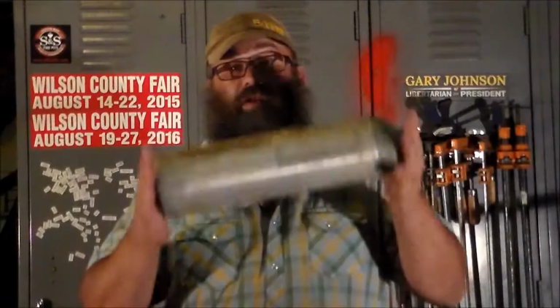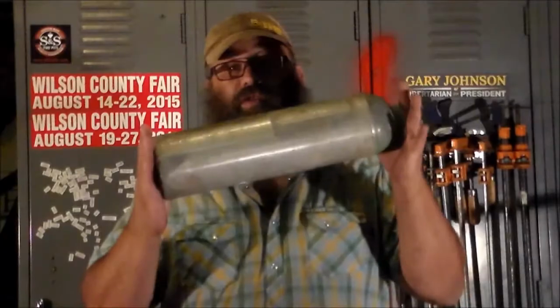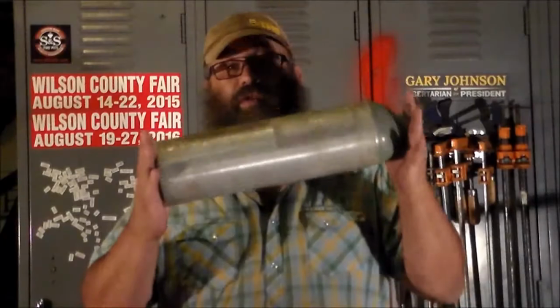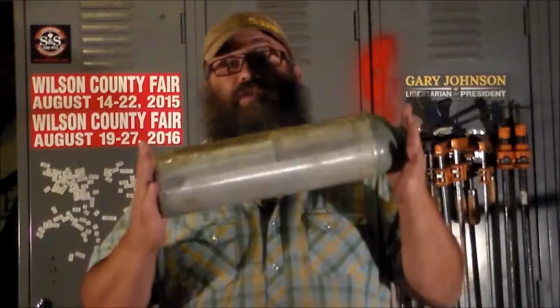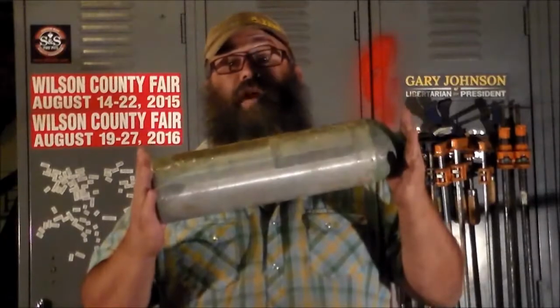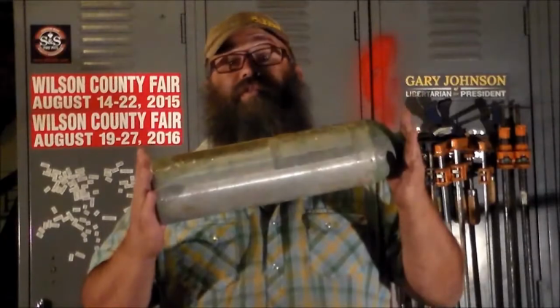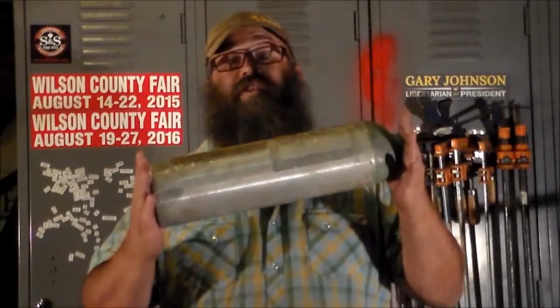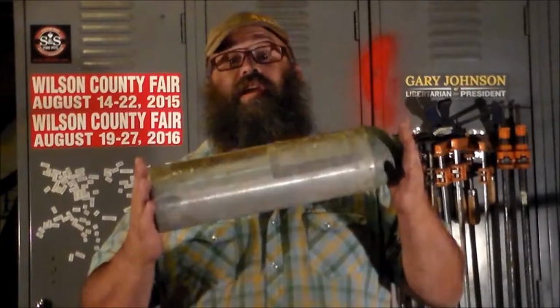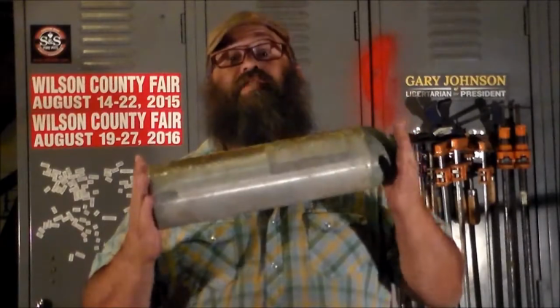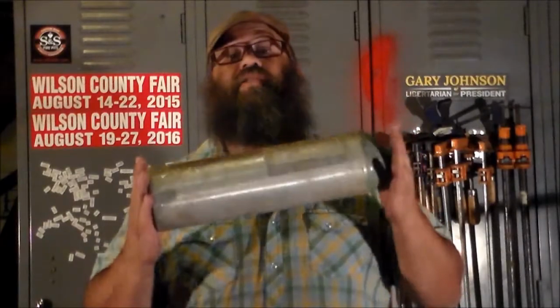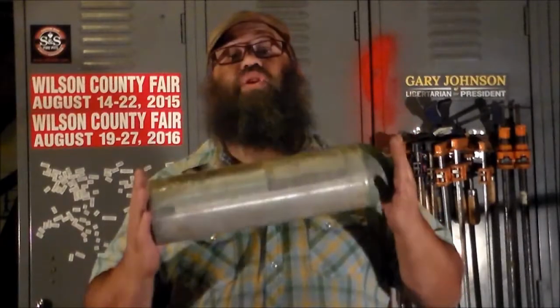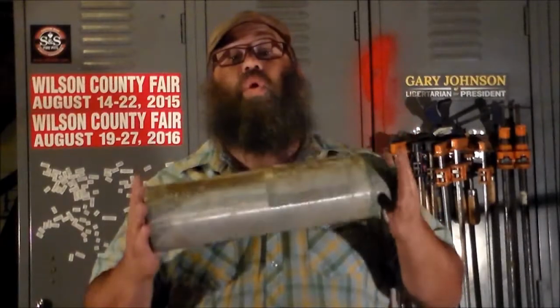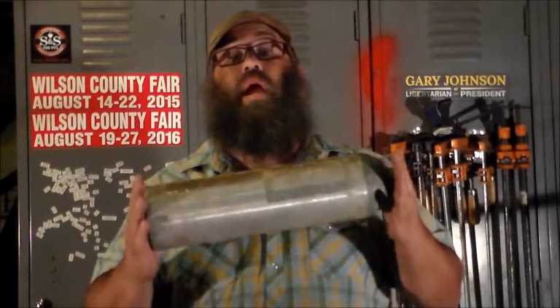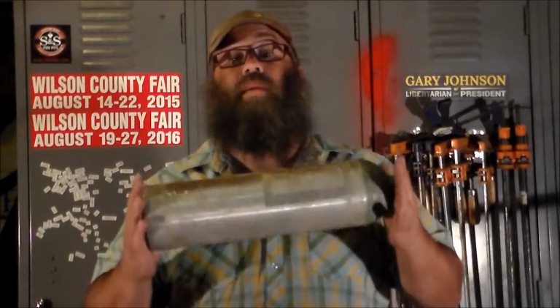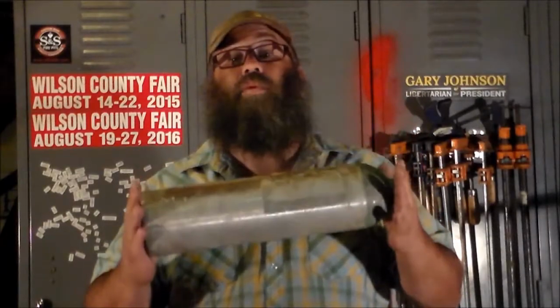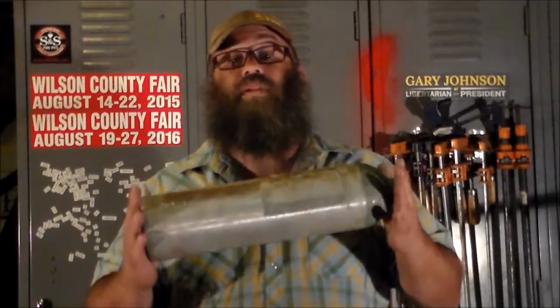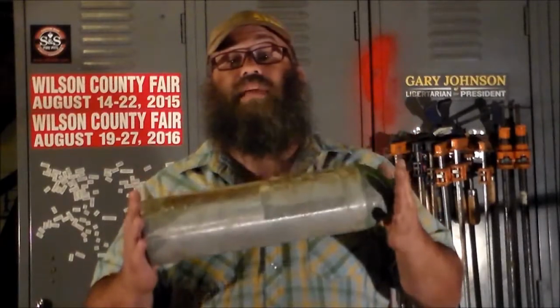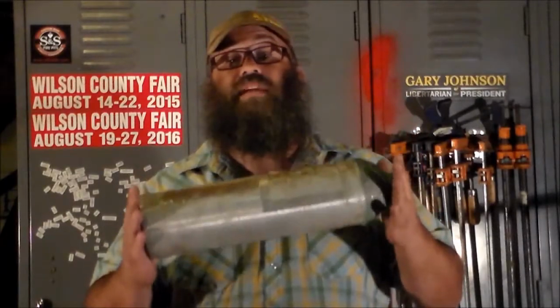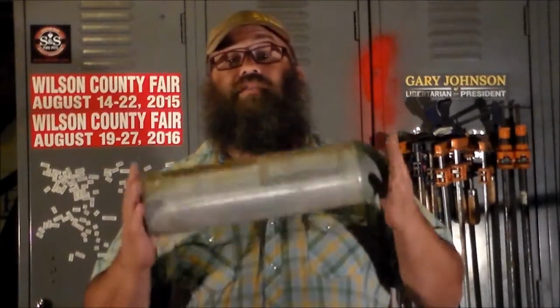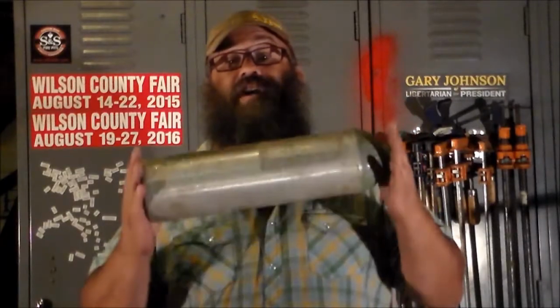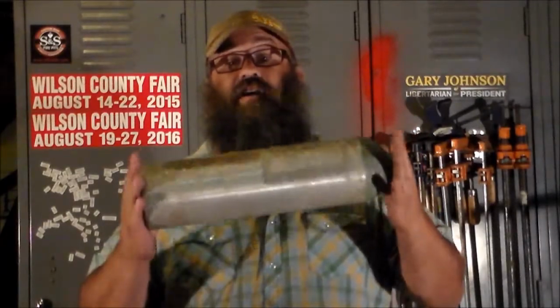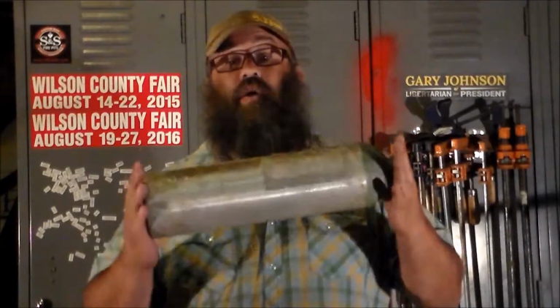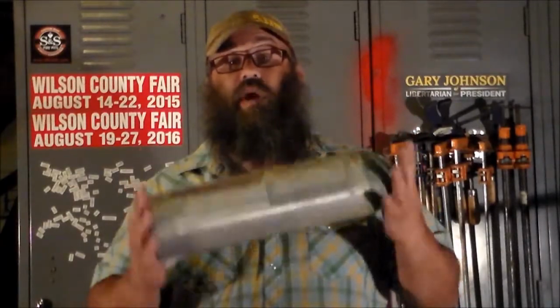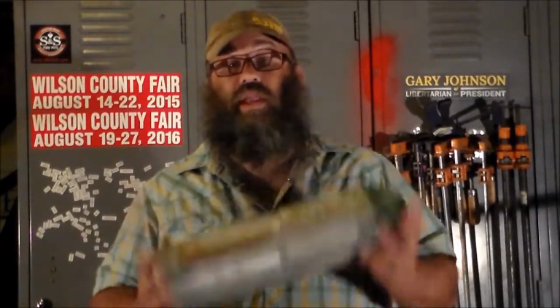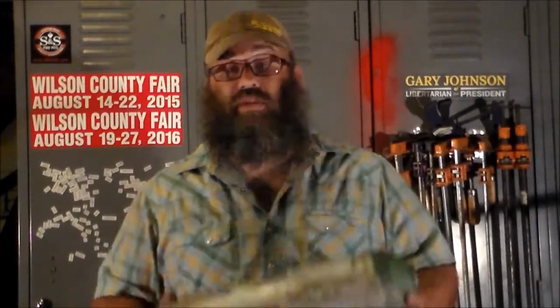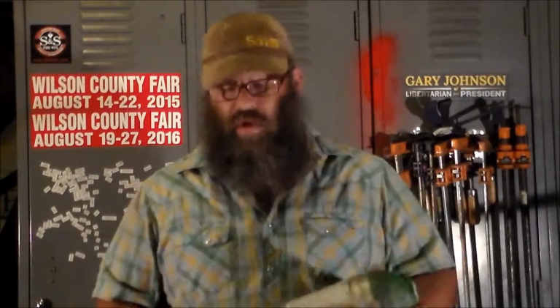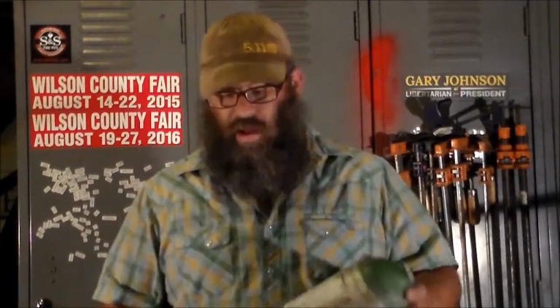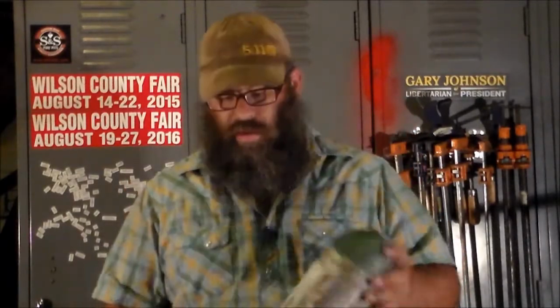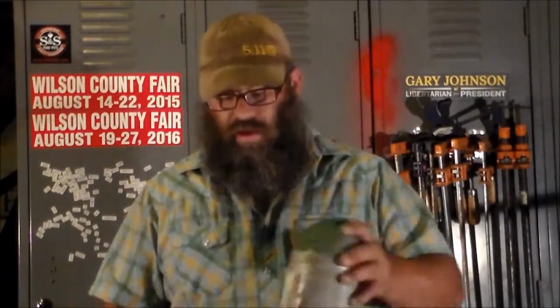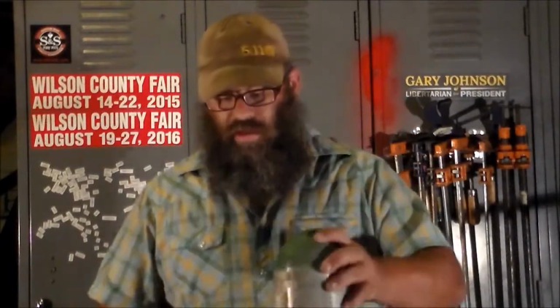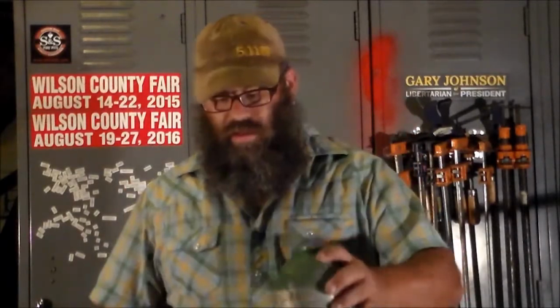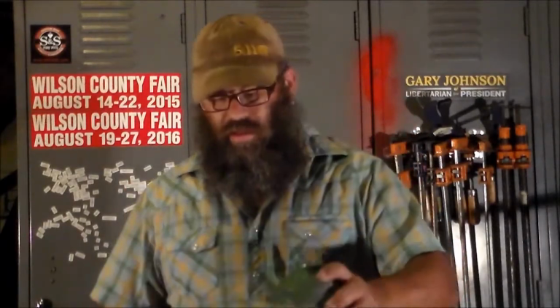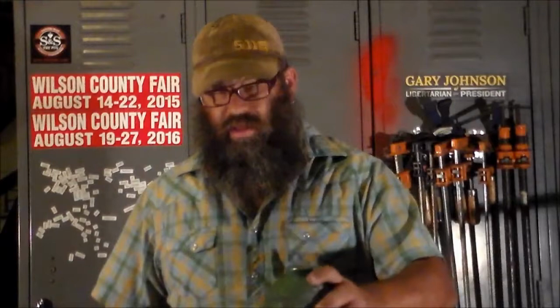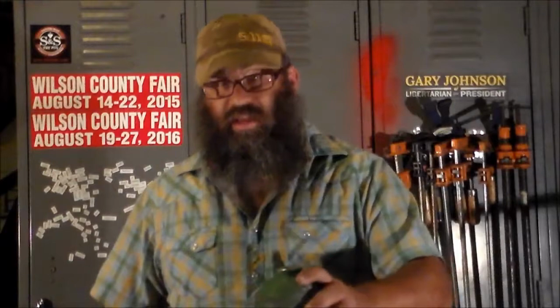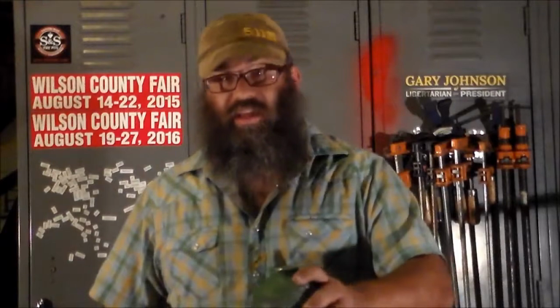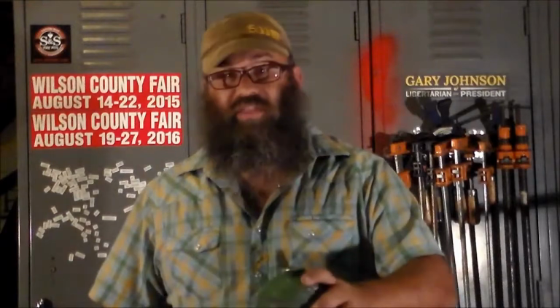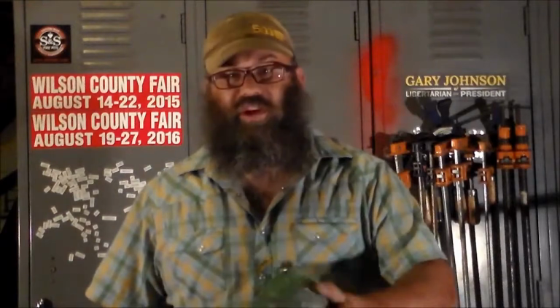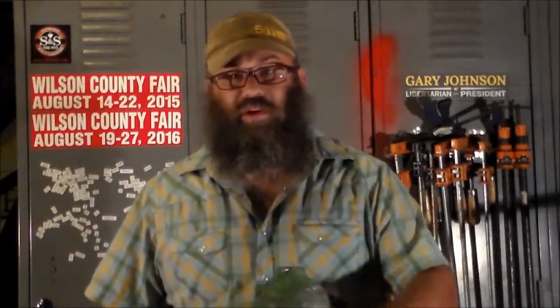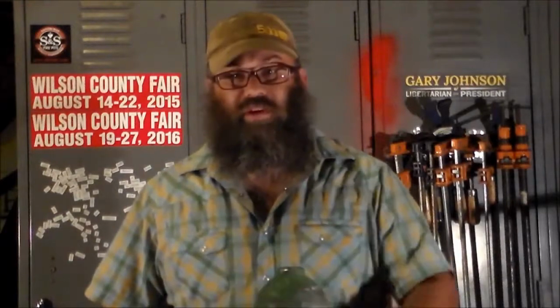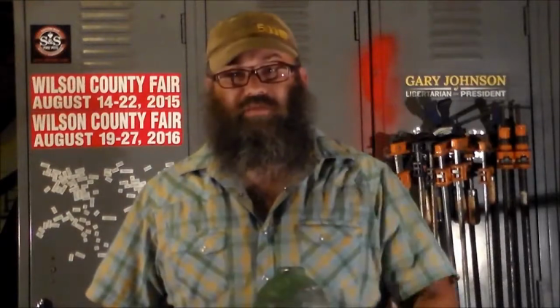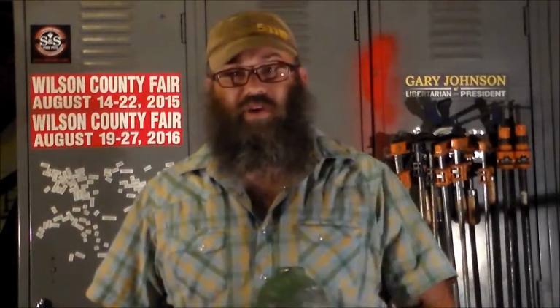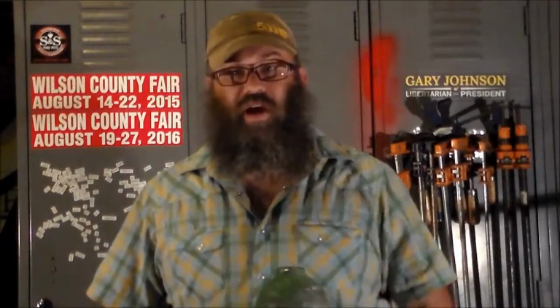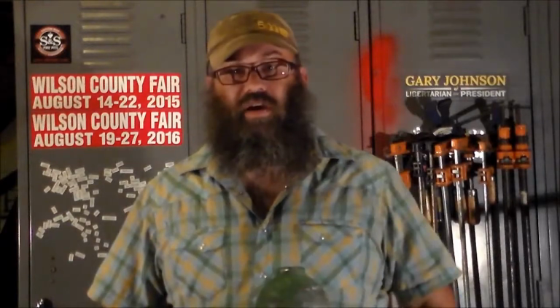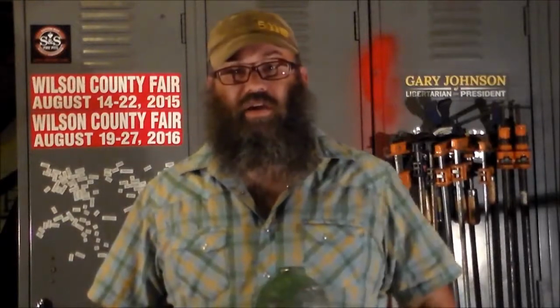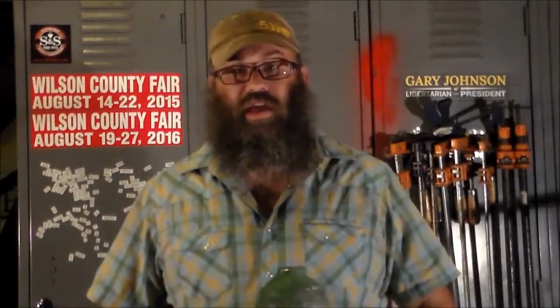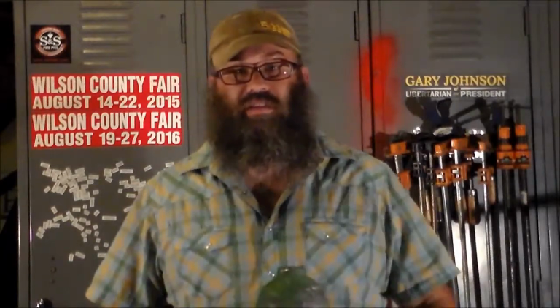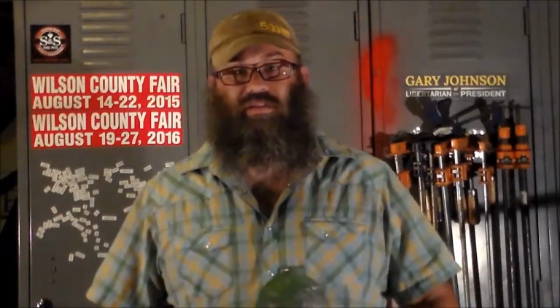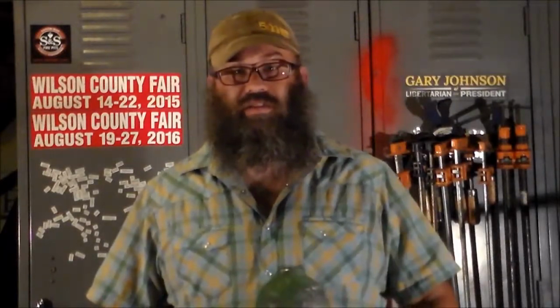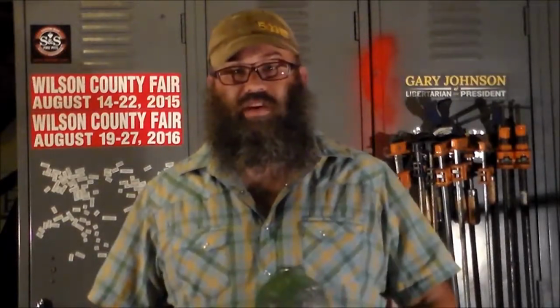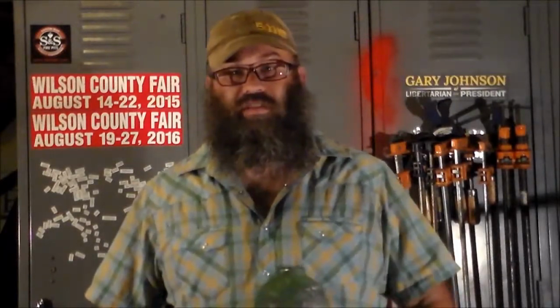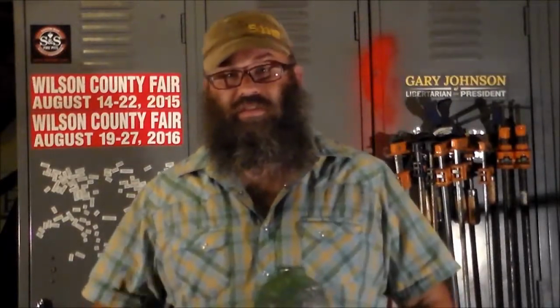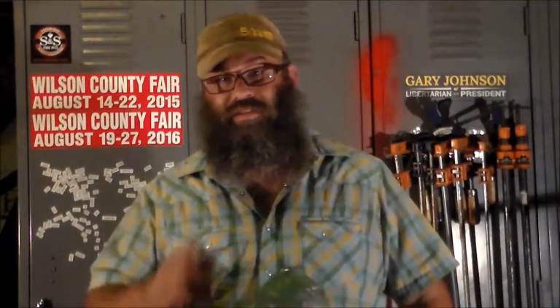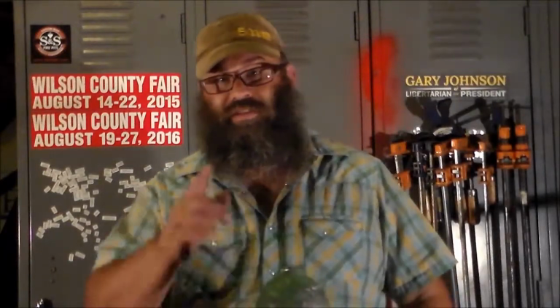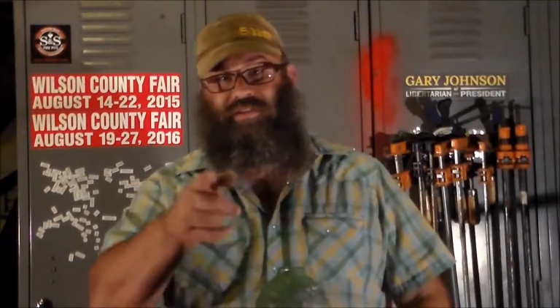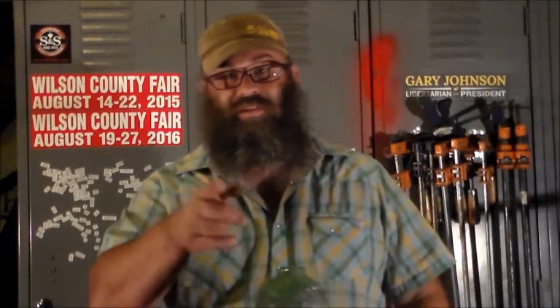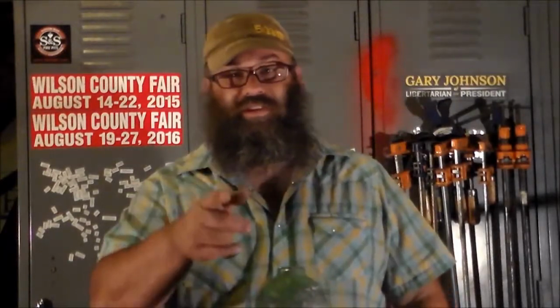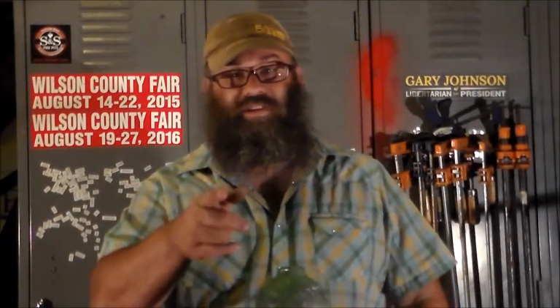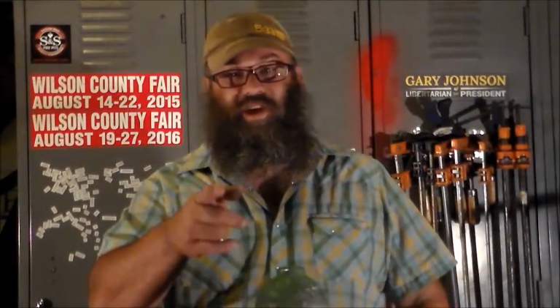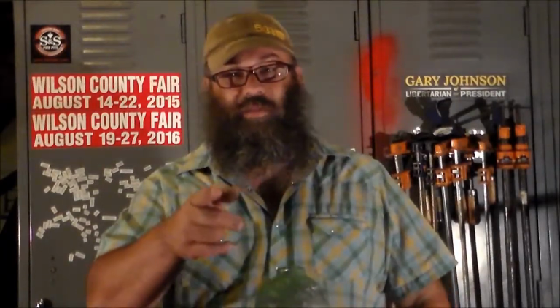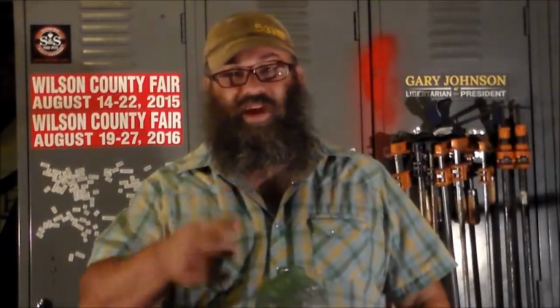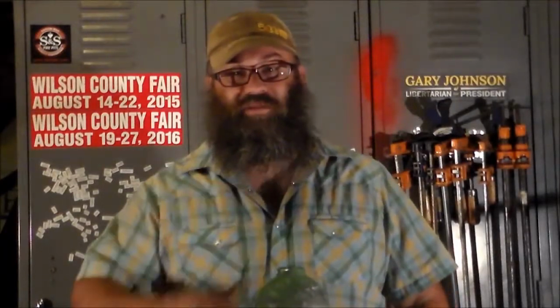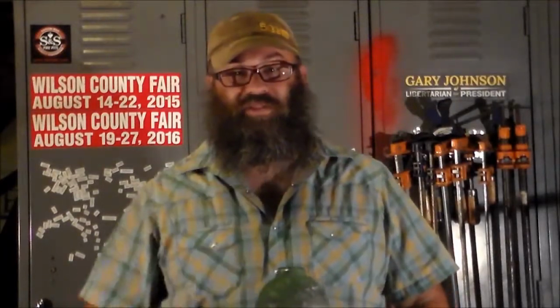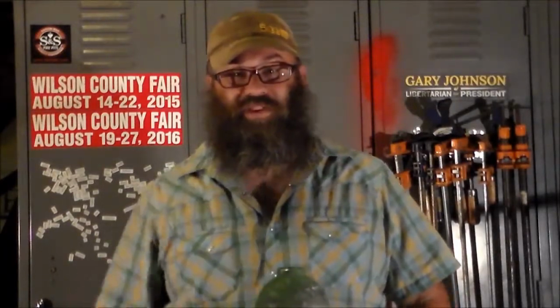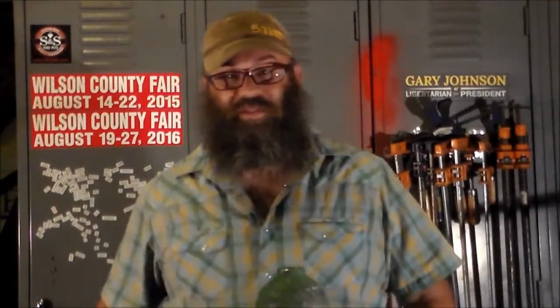So if you have a chance to grab one of these, go ahead and grab it. Good for all kinds of stuff. Y'all behave yourselves.